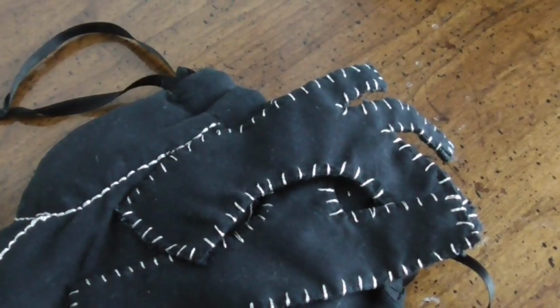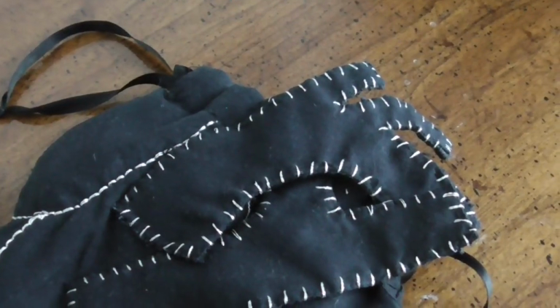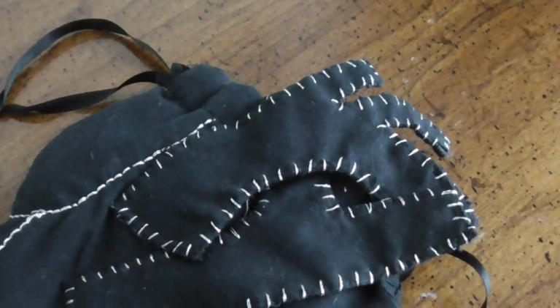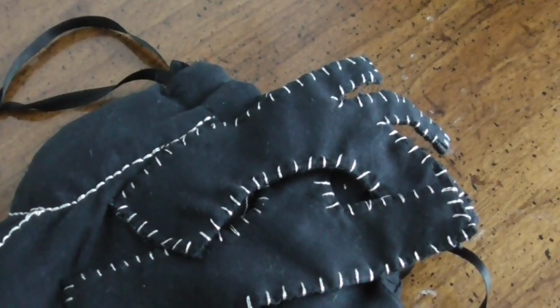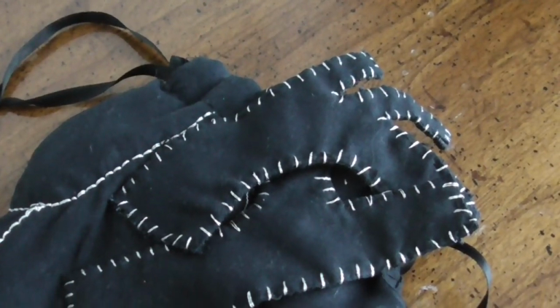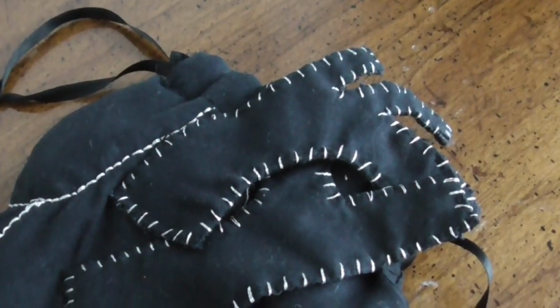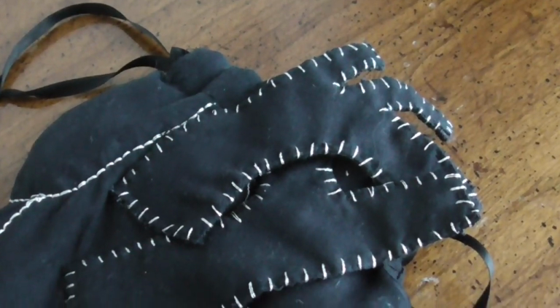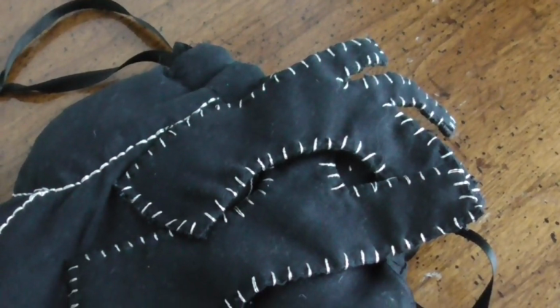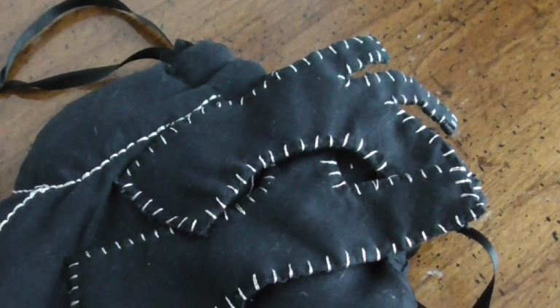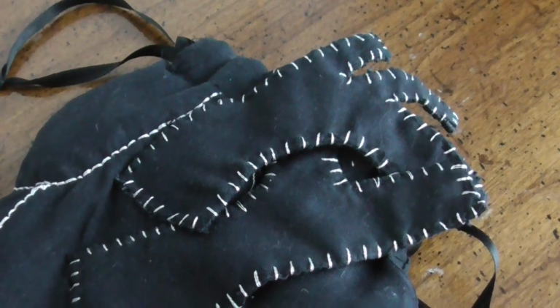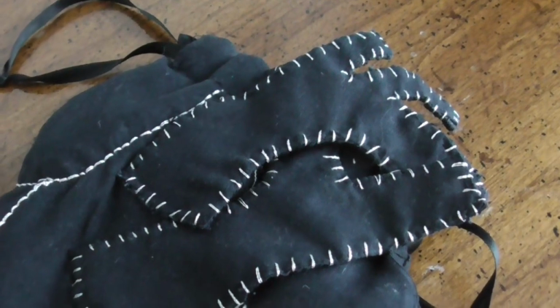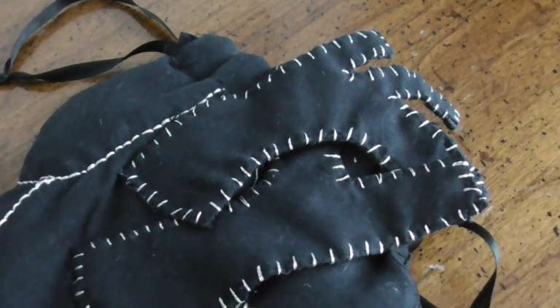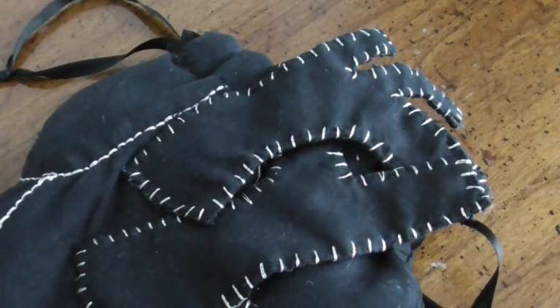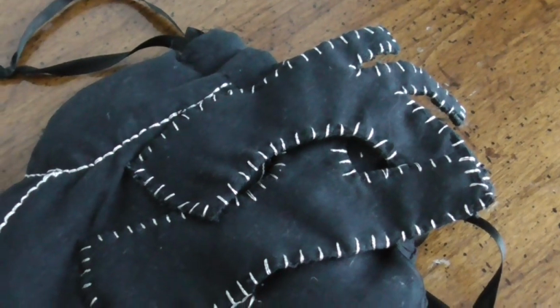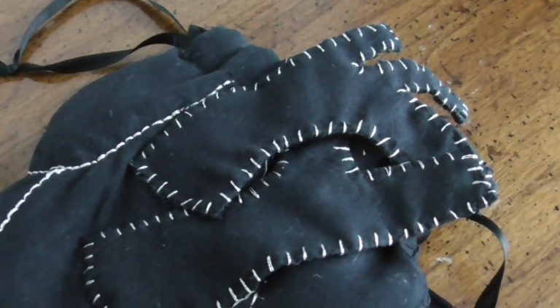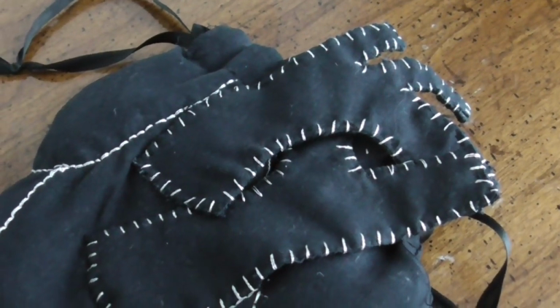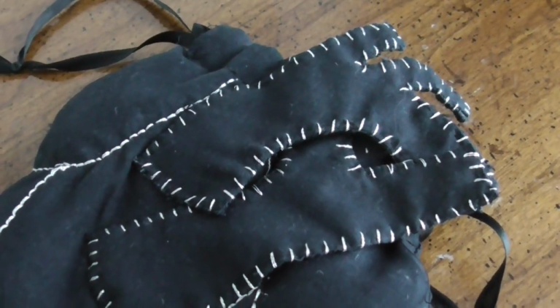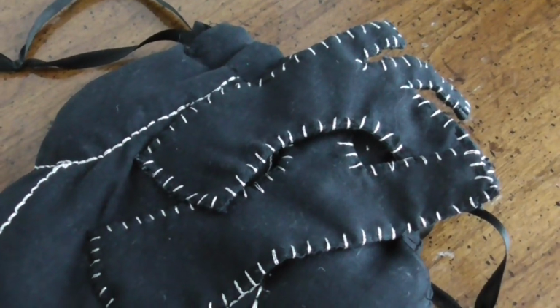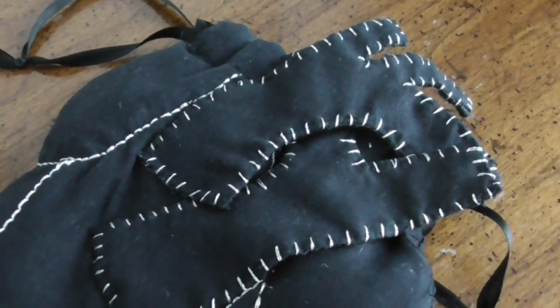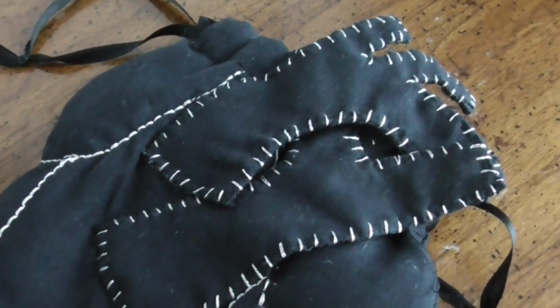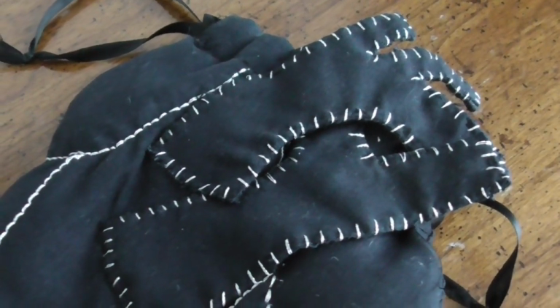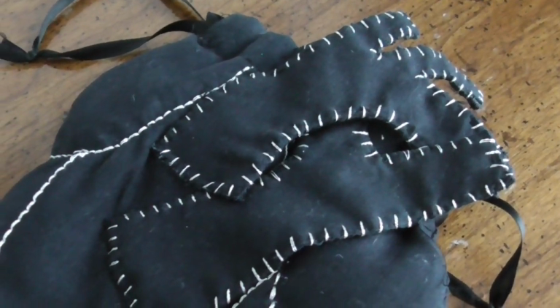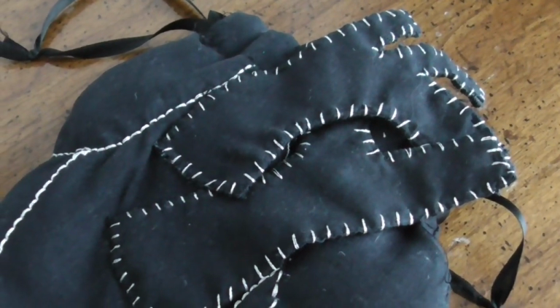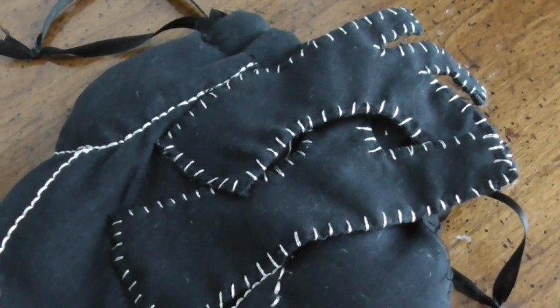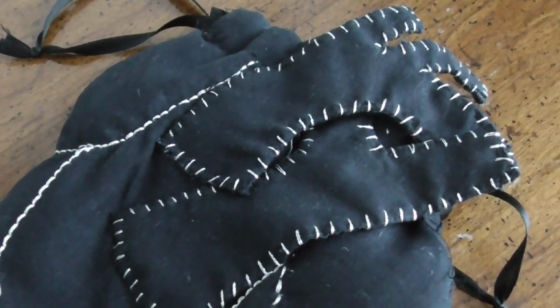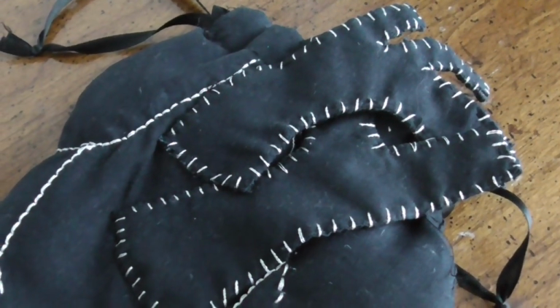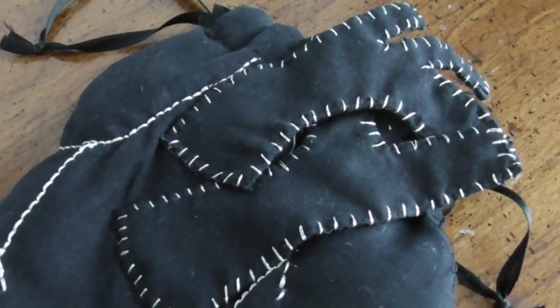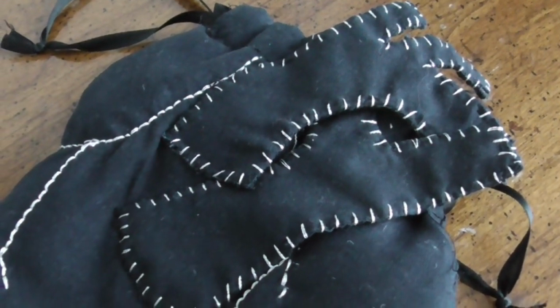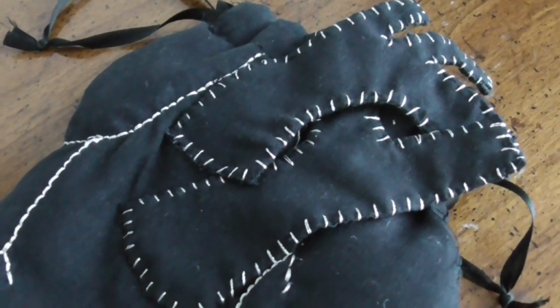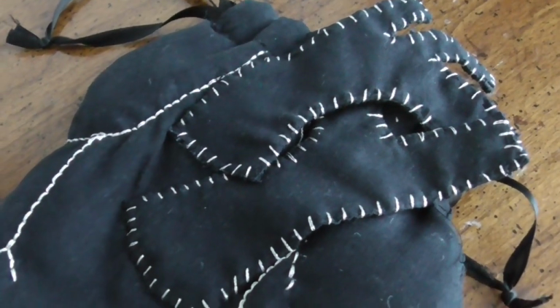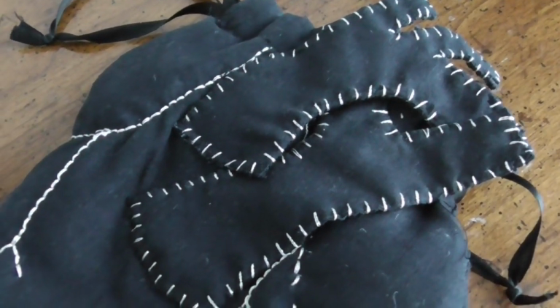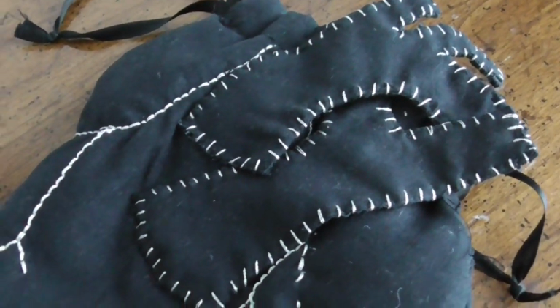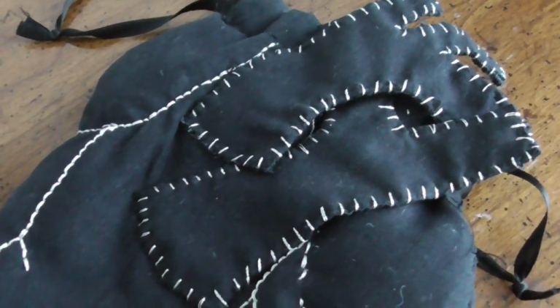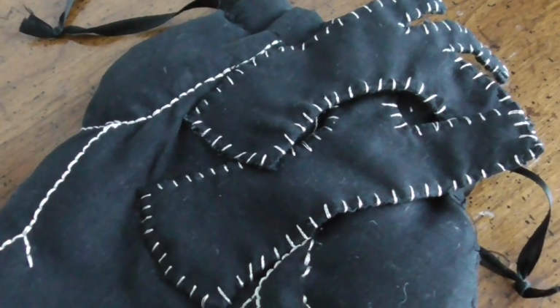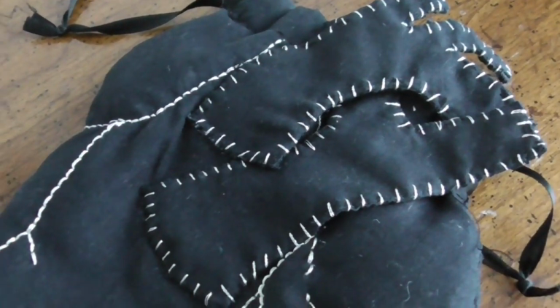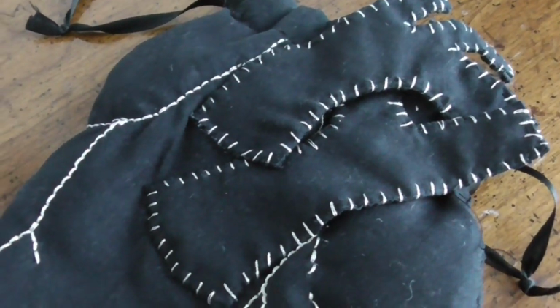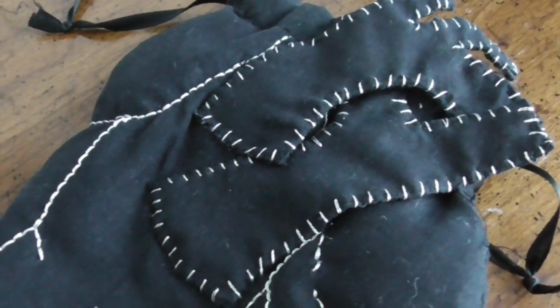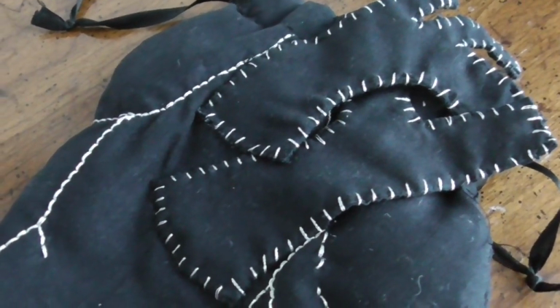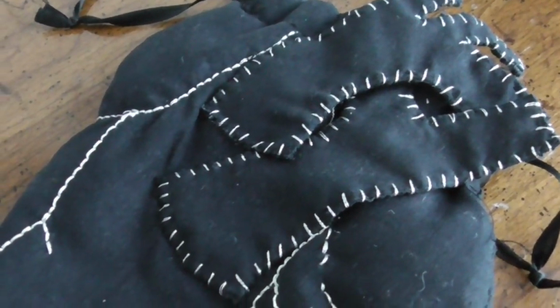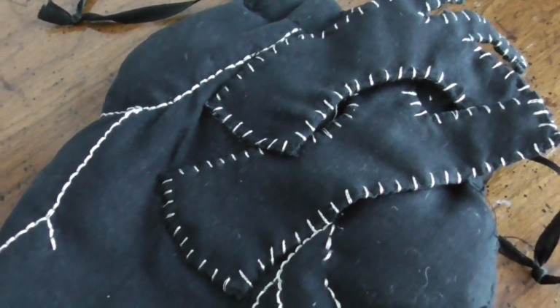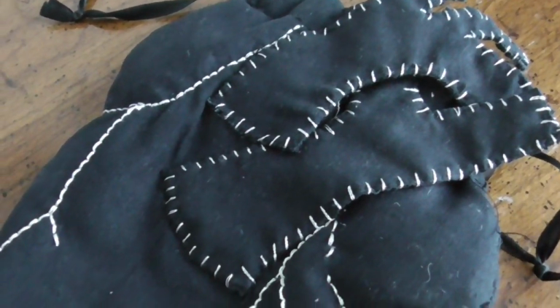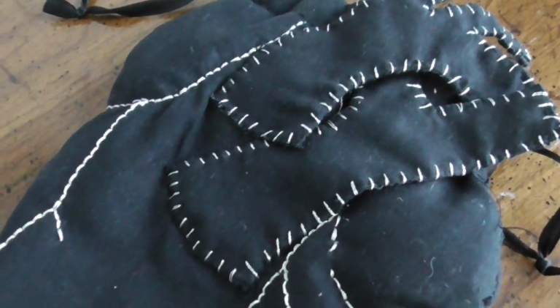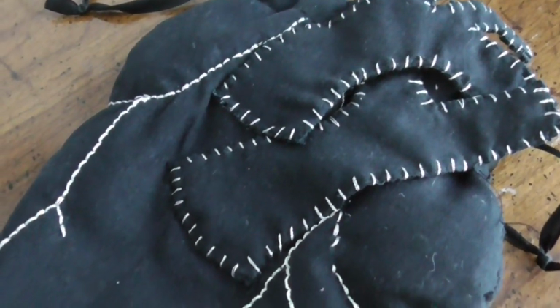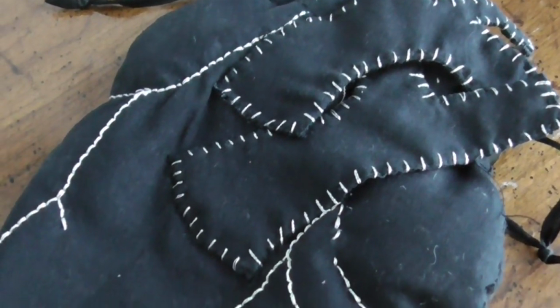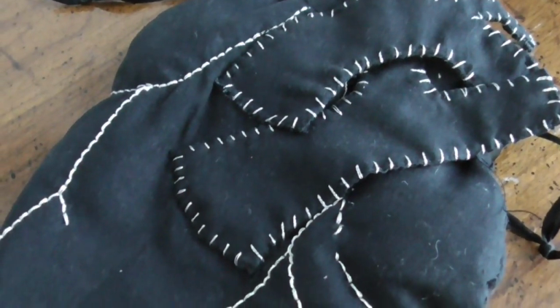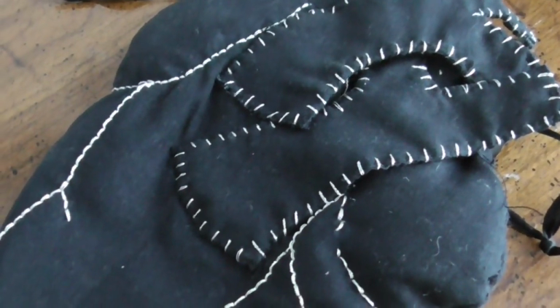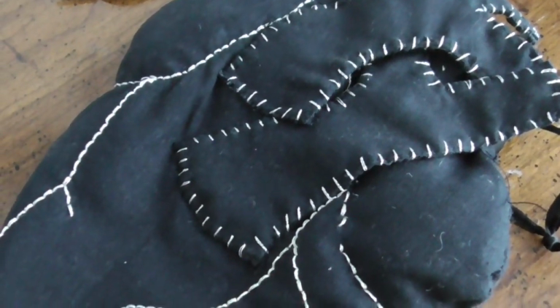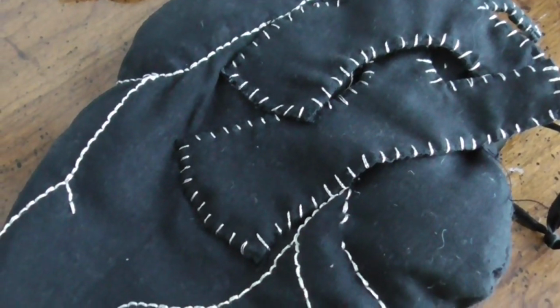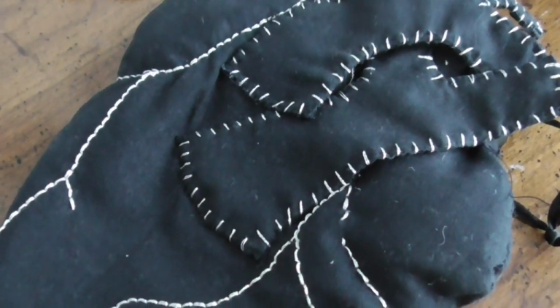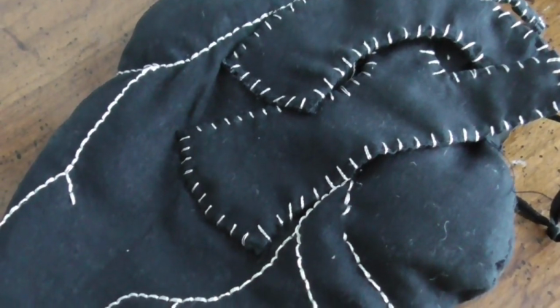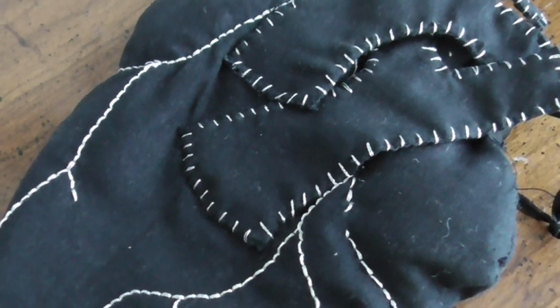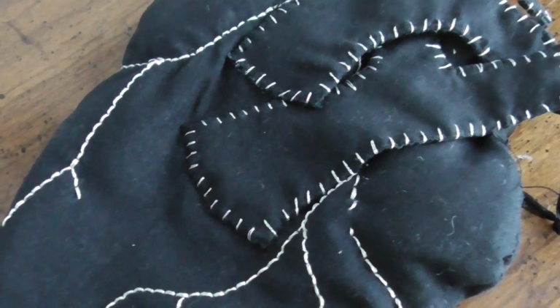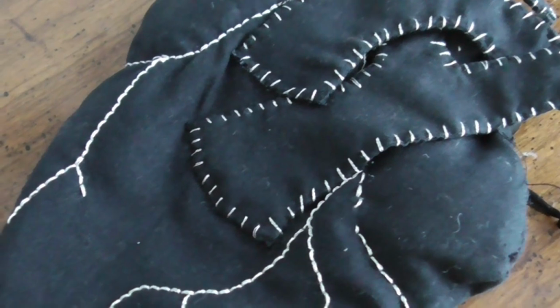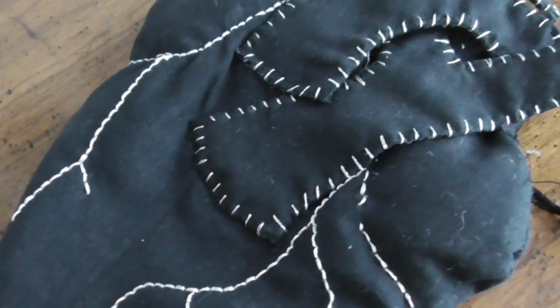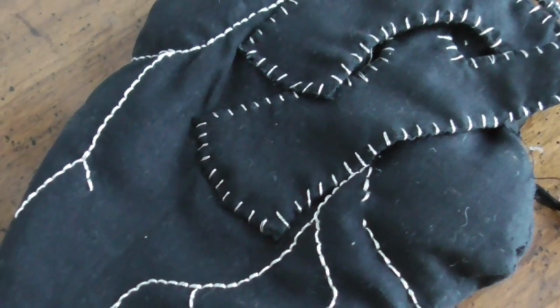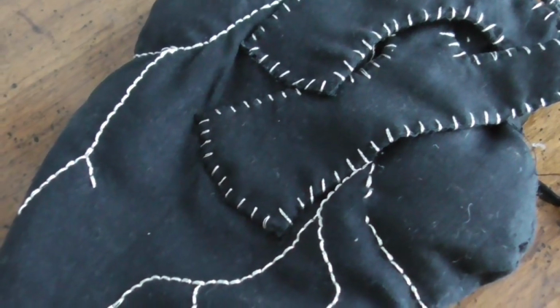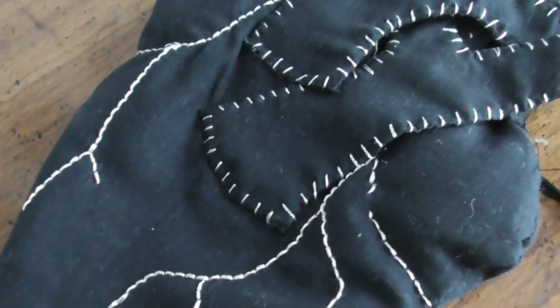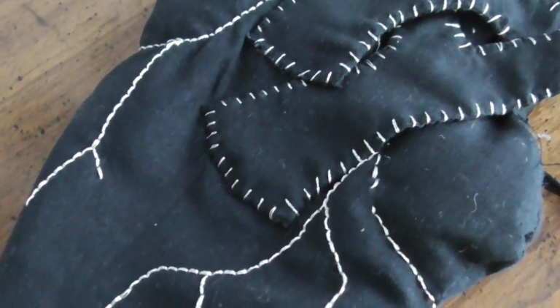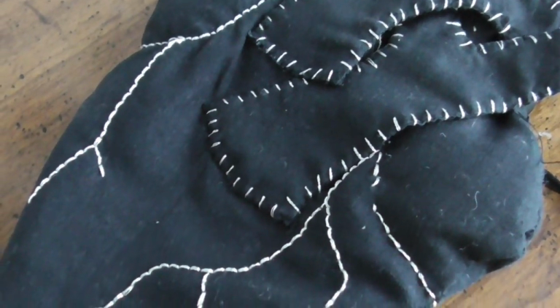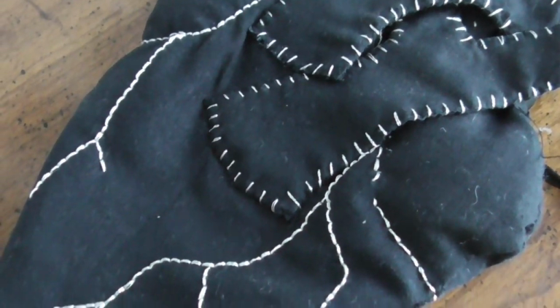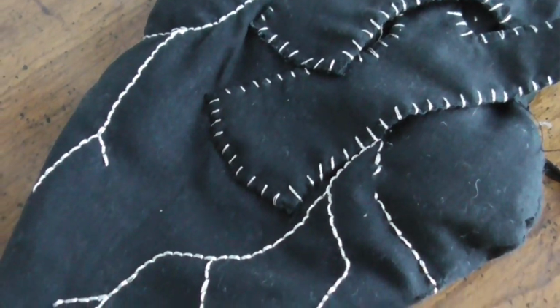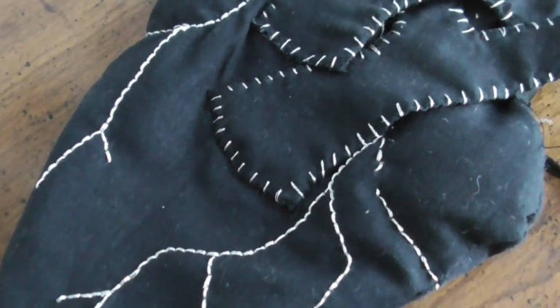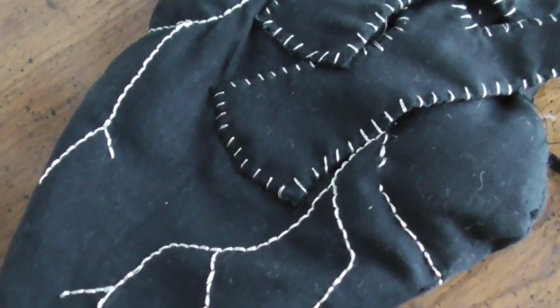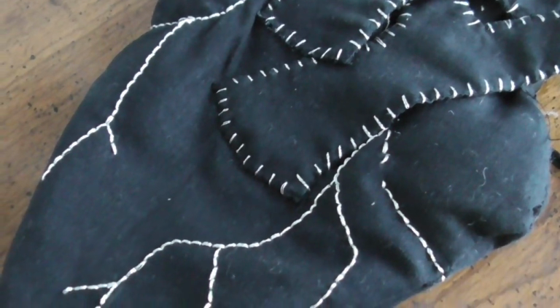After adding a drawstring, the bag is done. Or, should I say, it's alive.